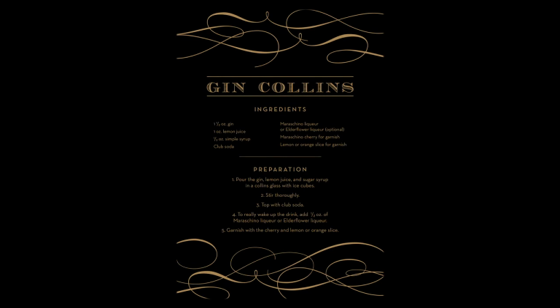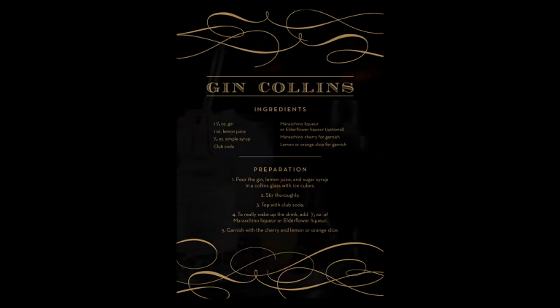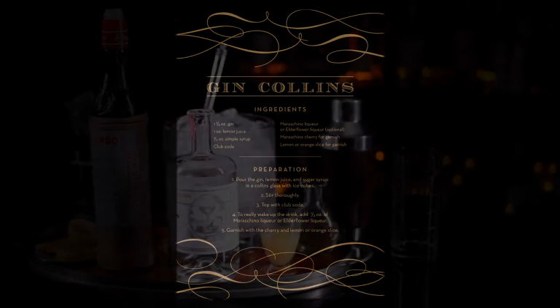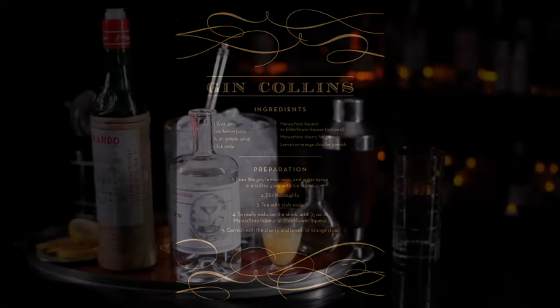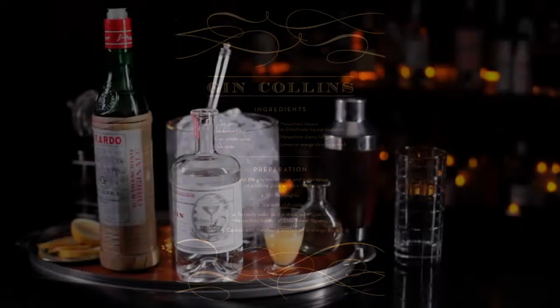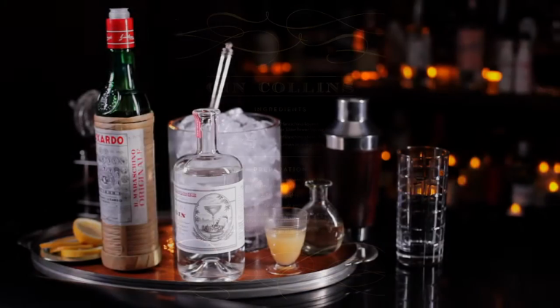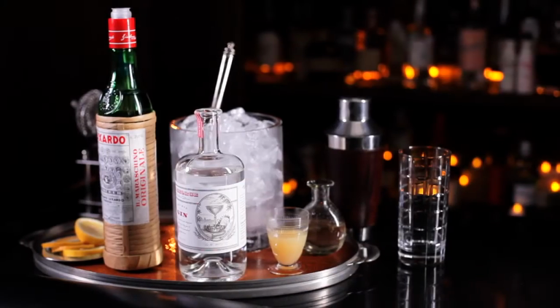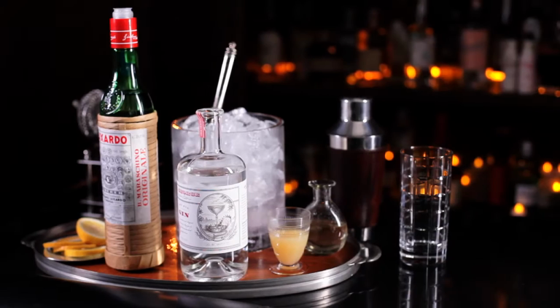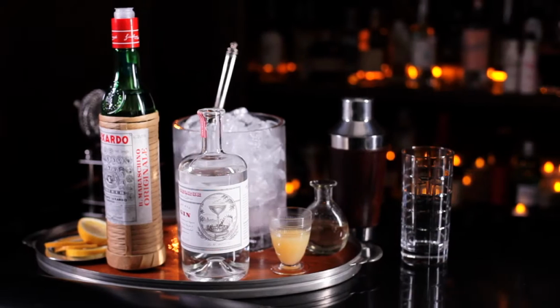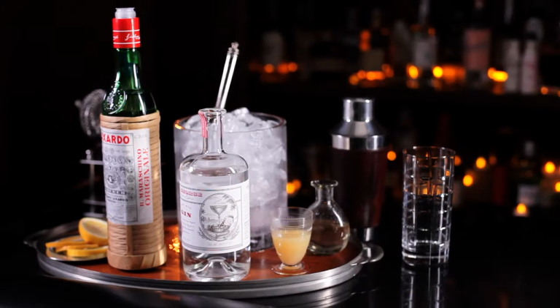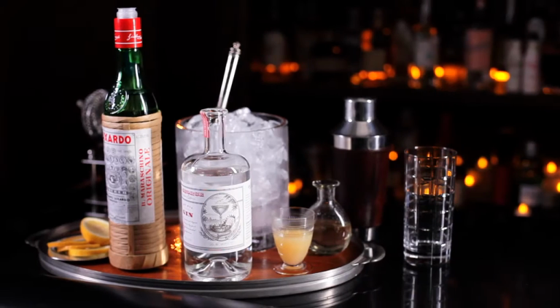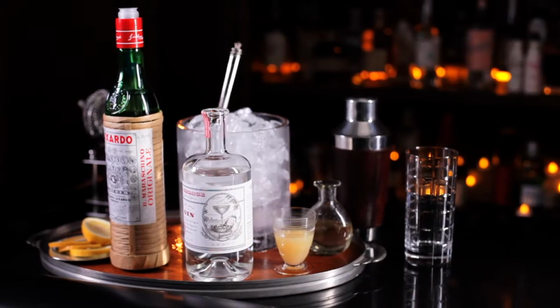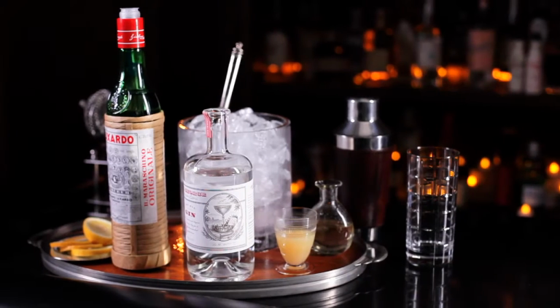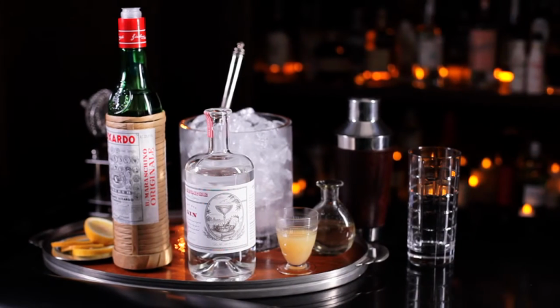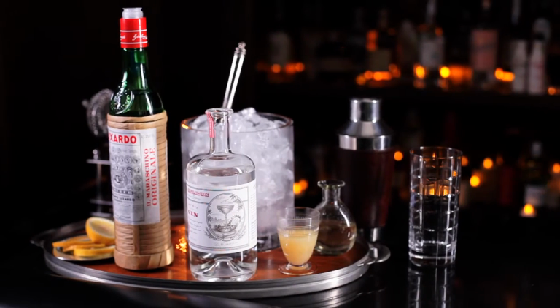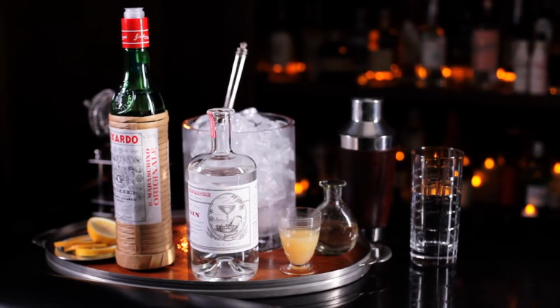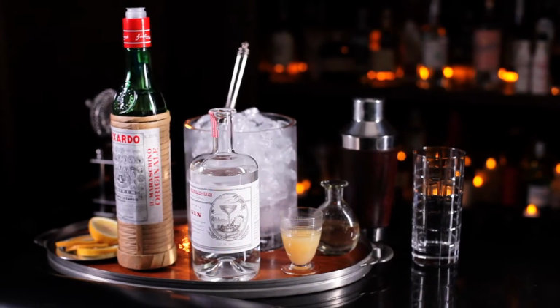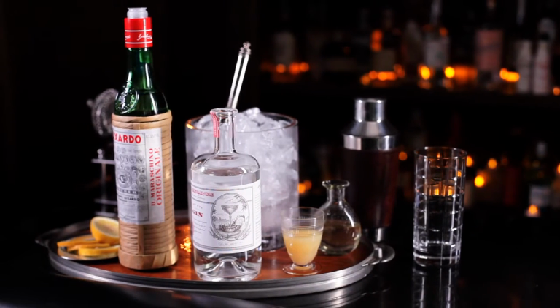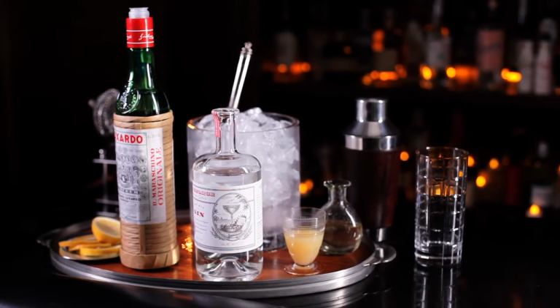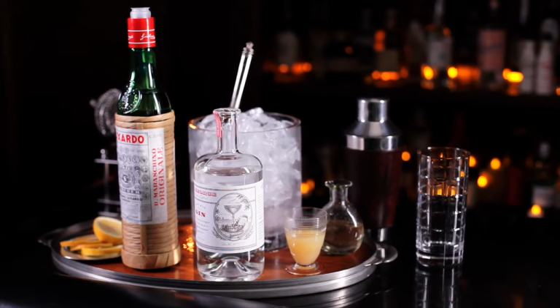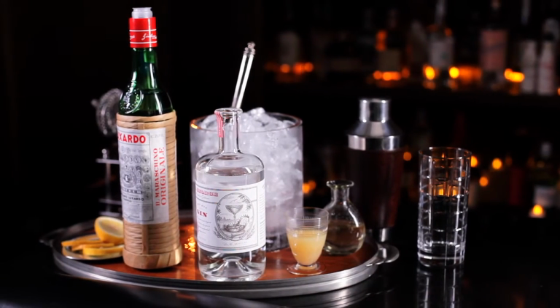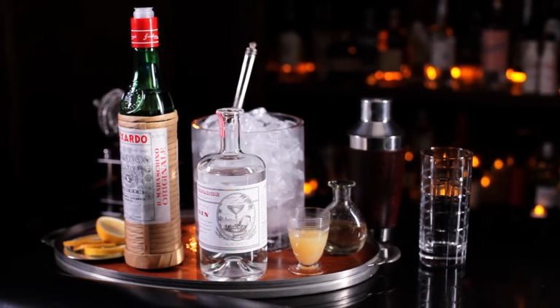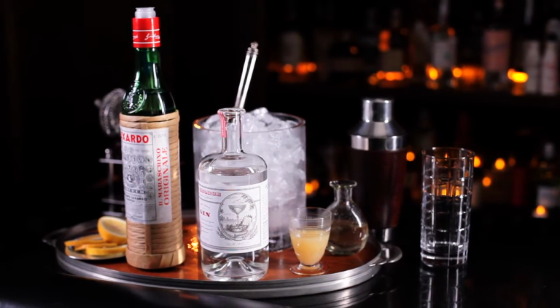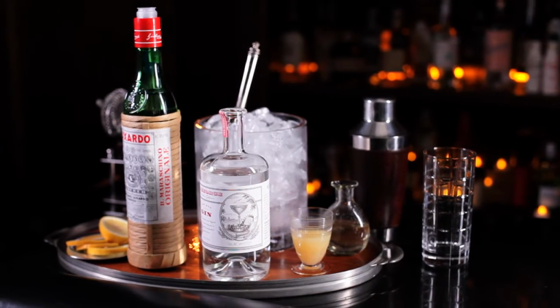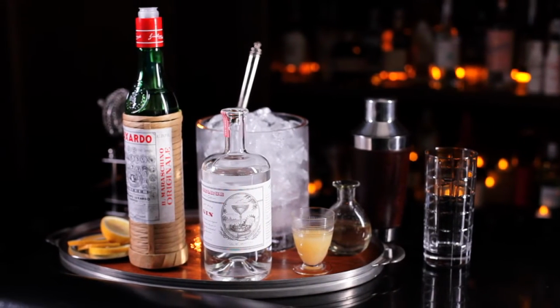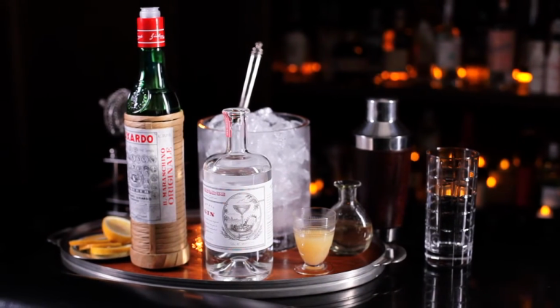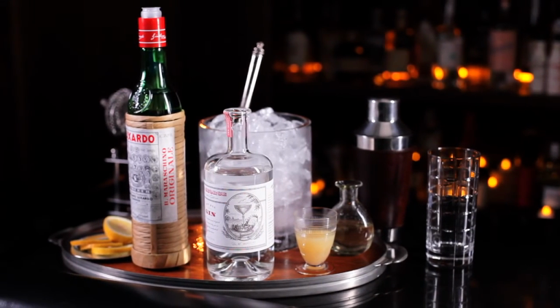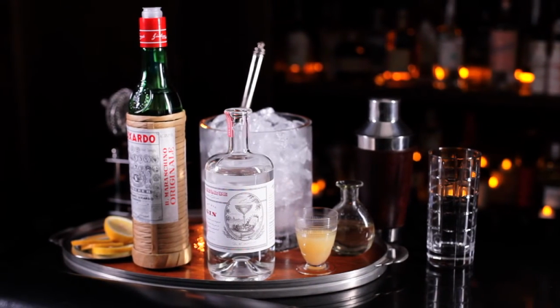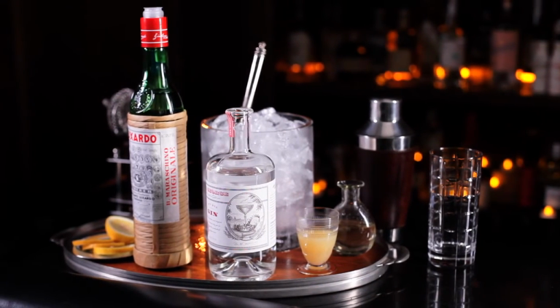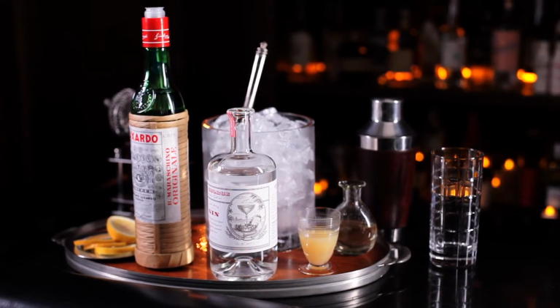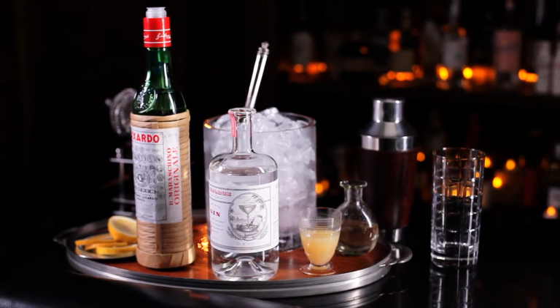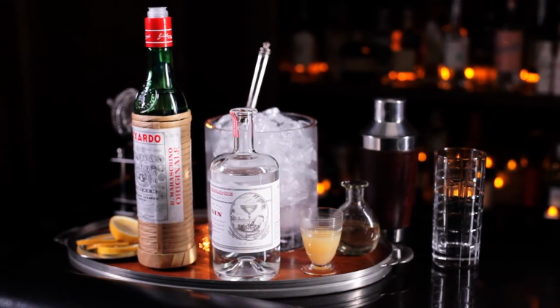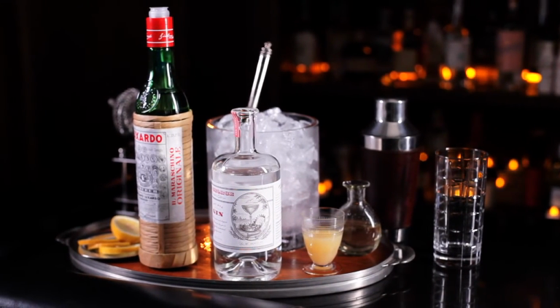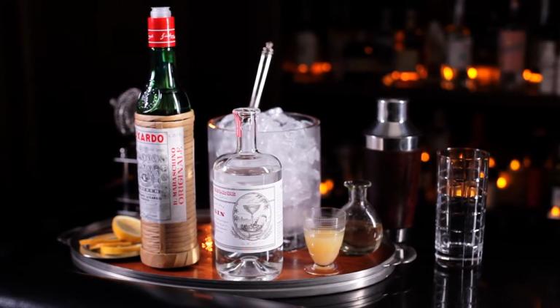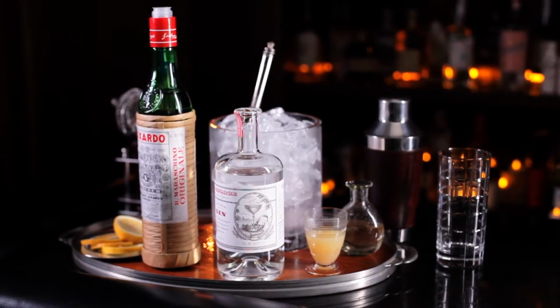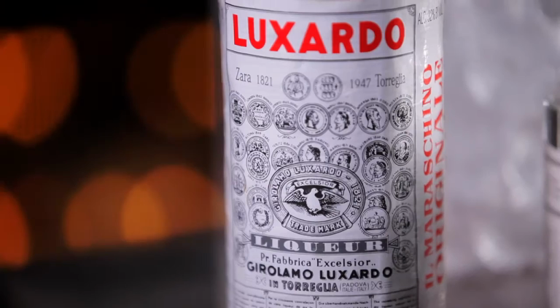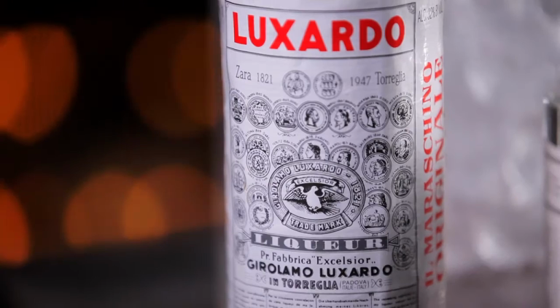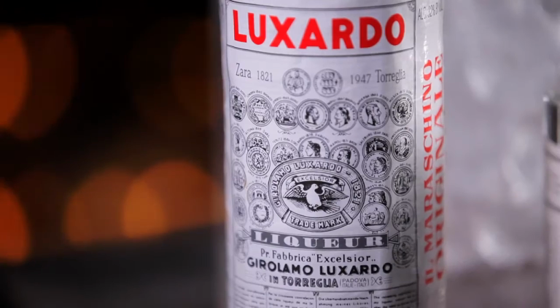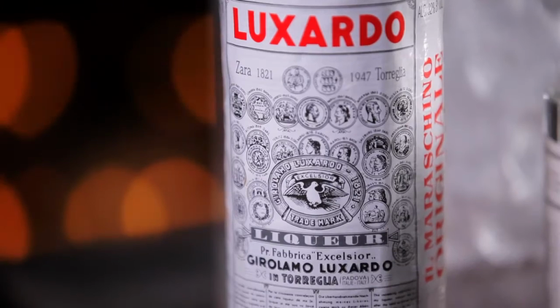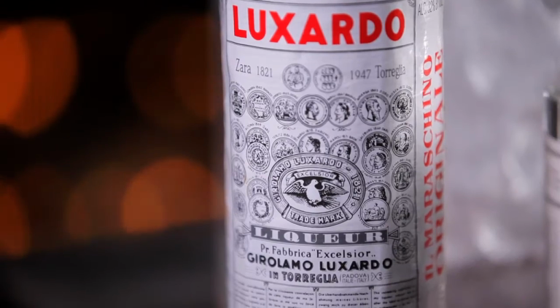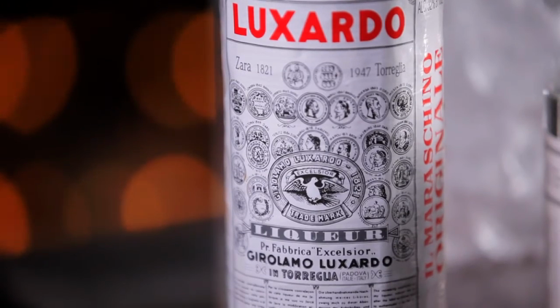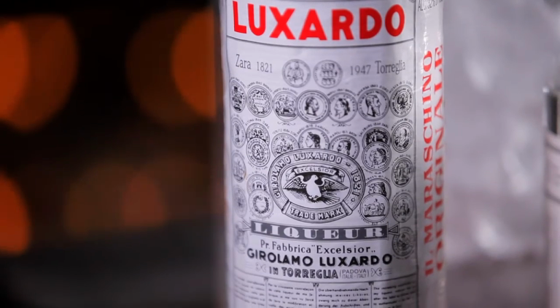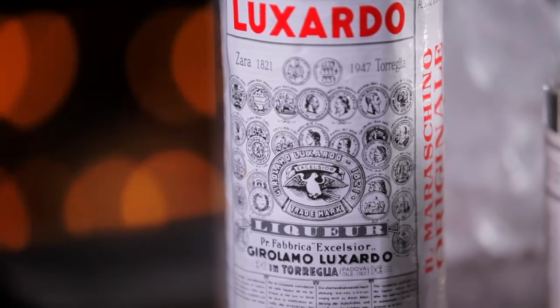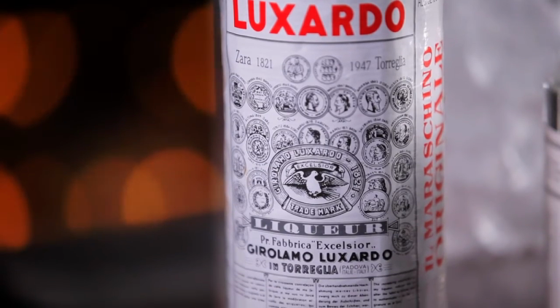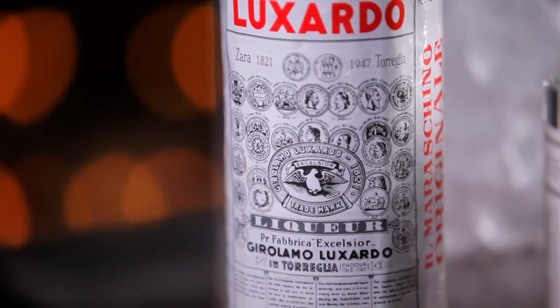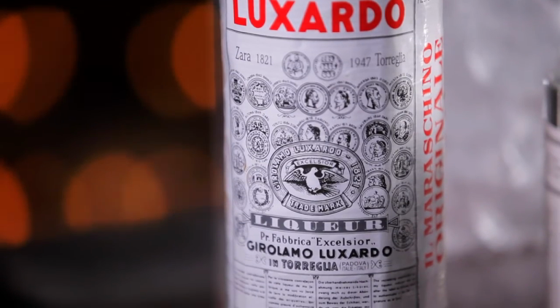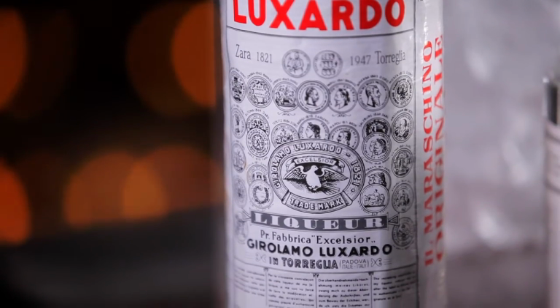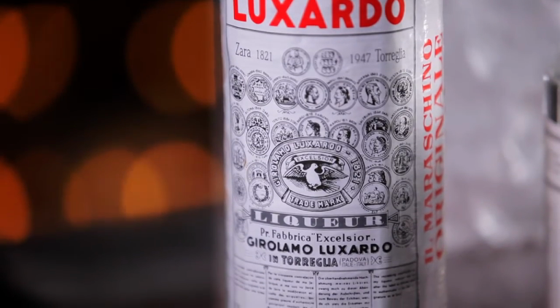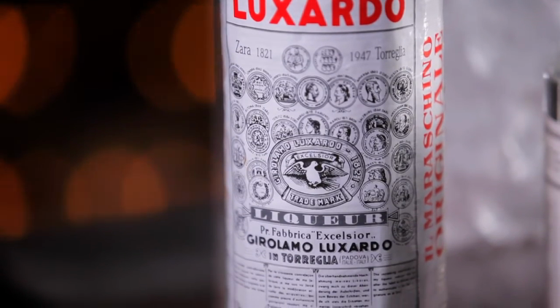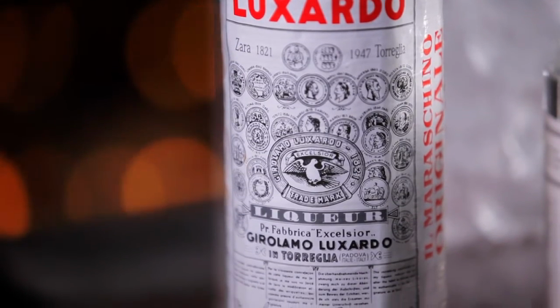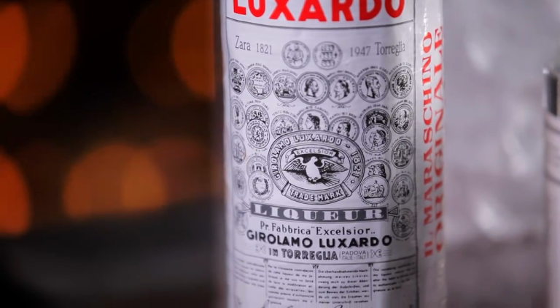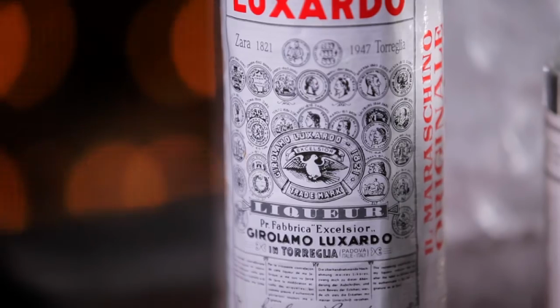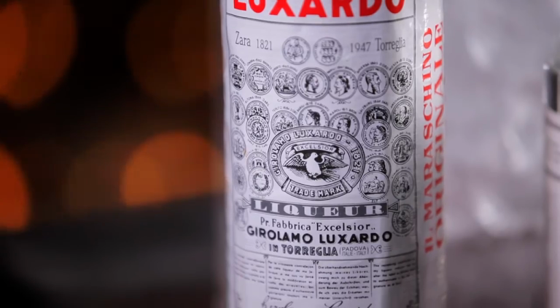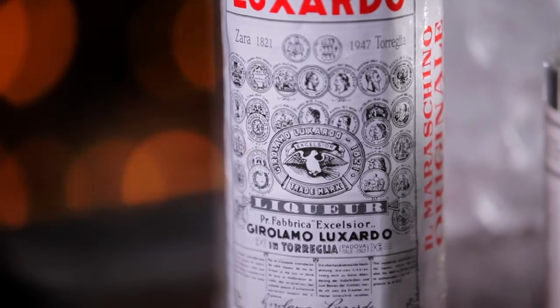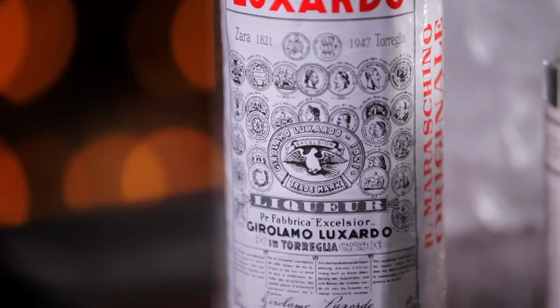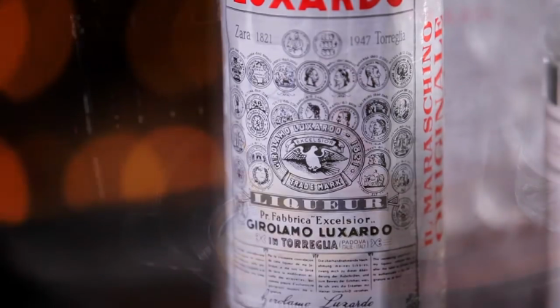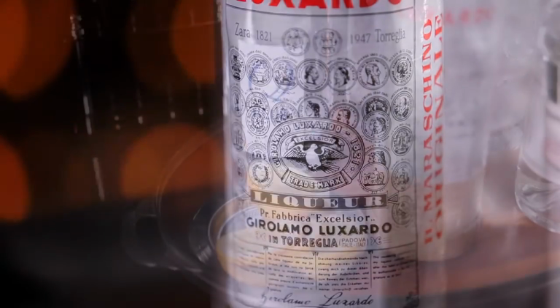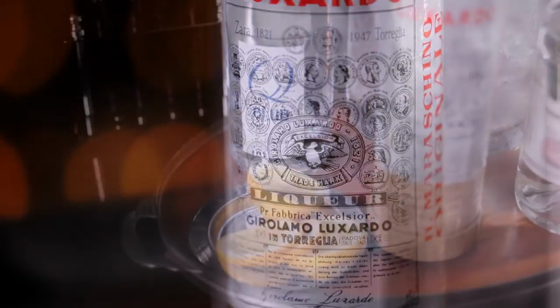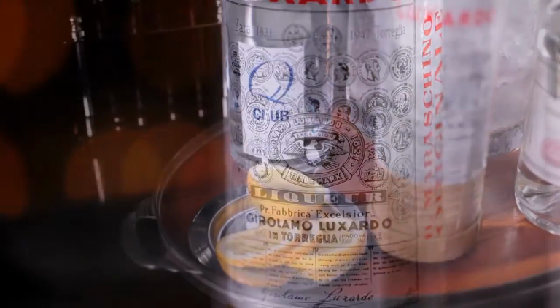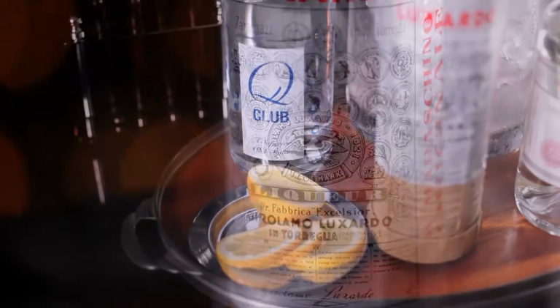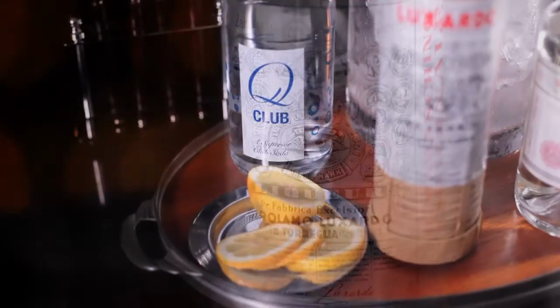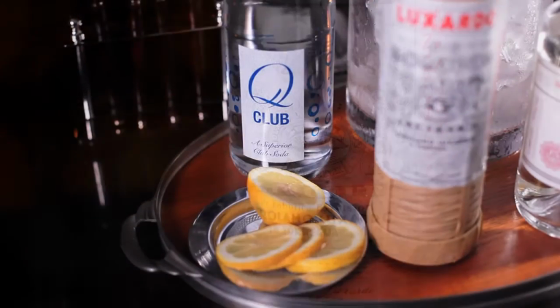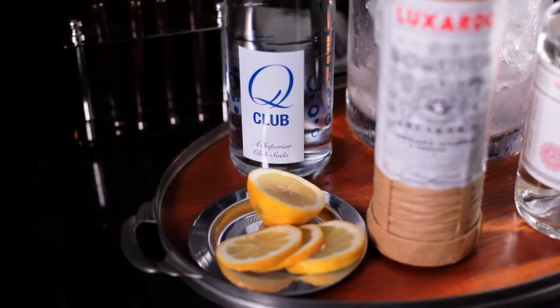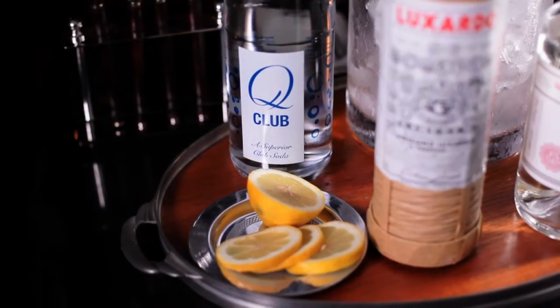To make the Gin Collins we're going to use simple syrup, lemon juice, gin, maraschino liqueur — which is a personal touch I like to add — and club soda.